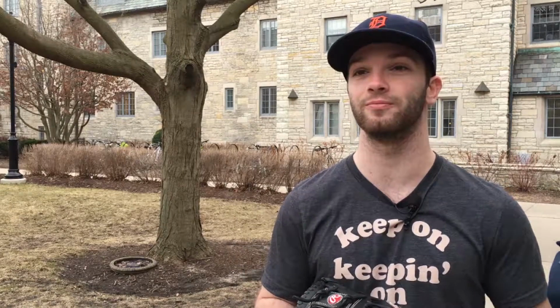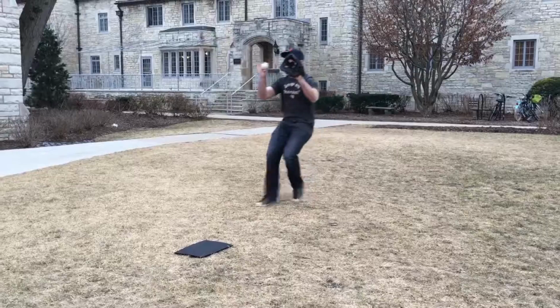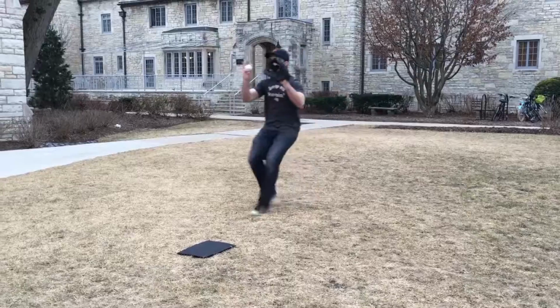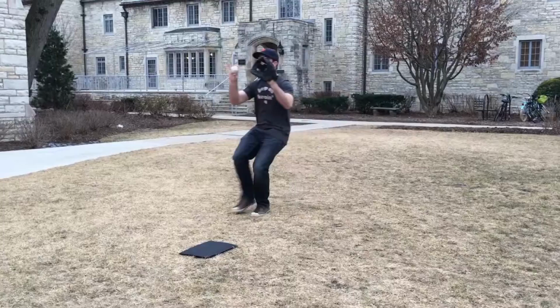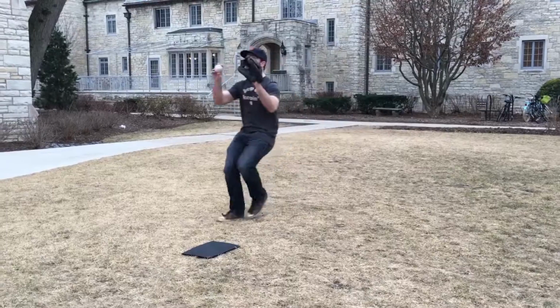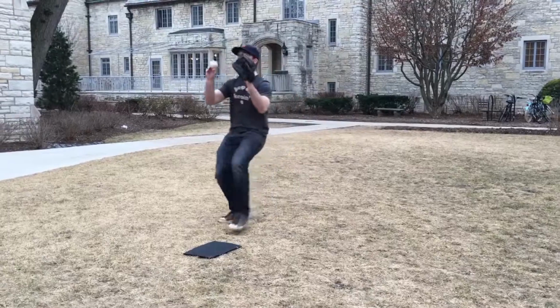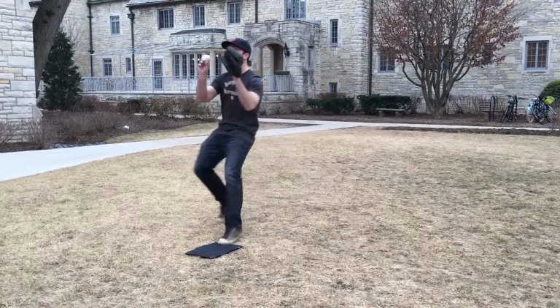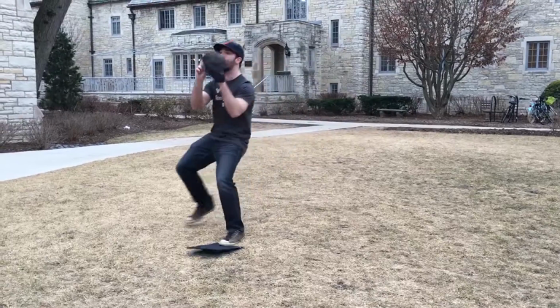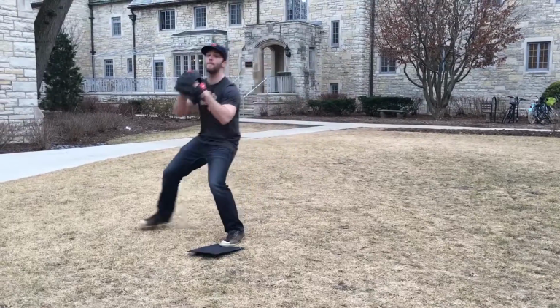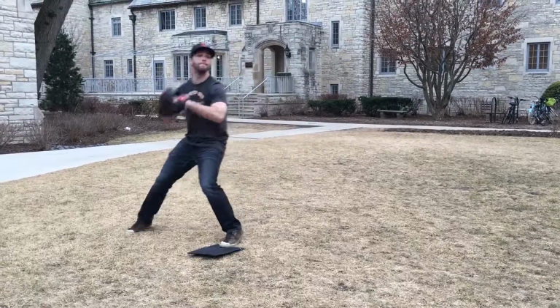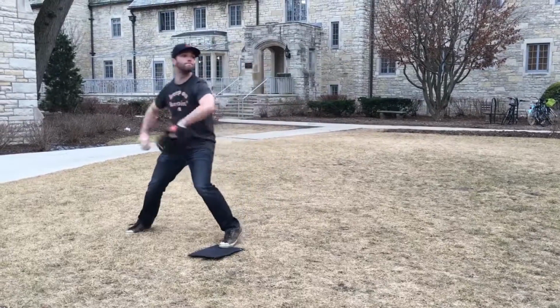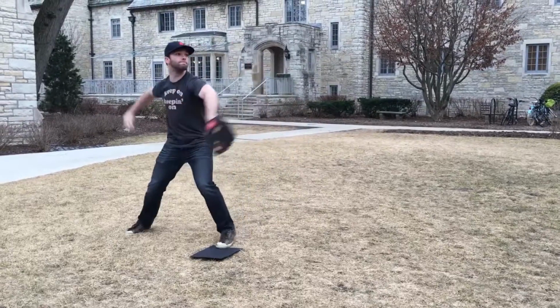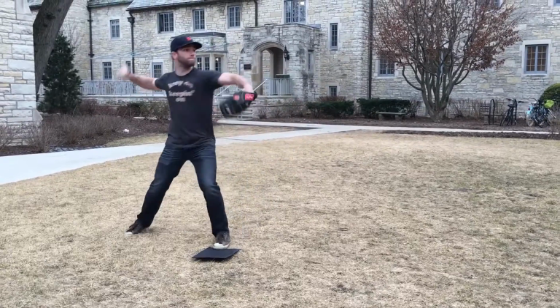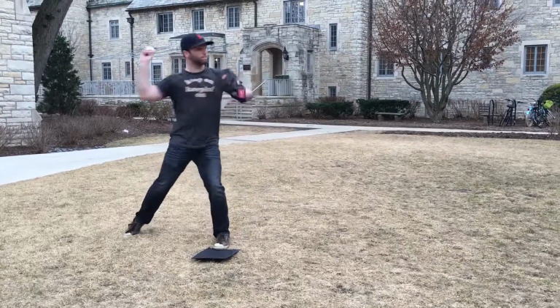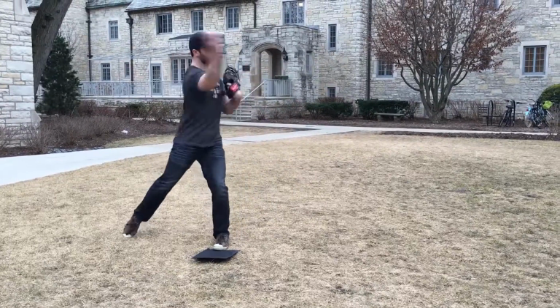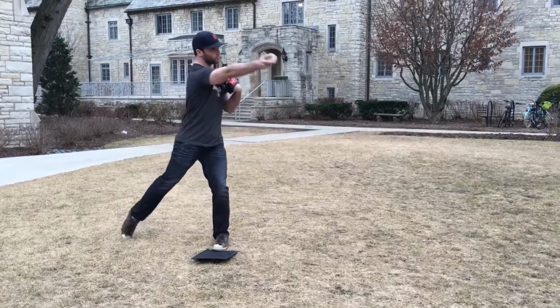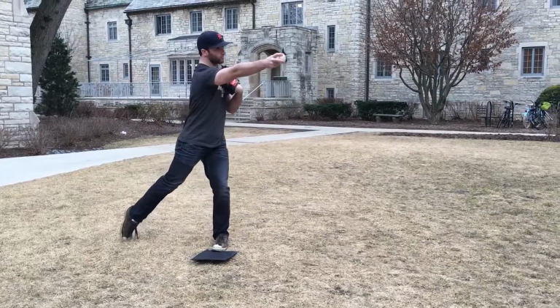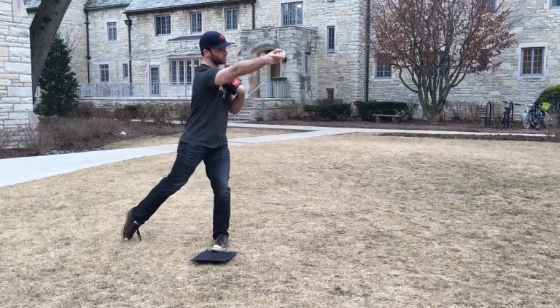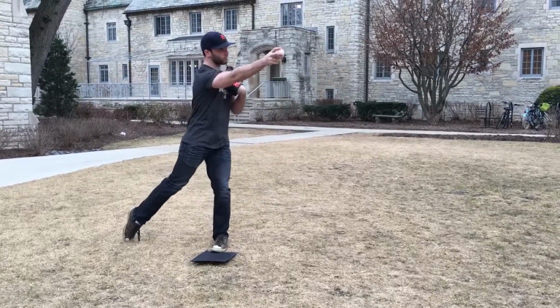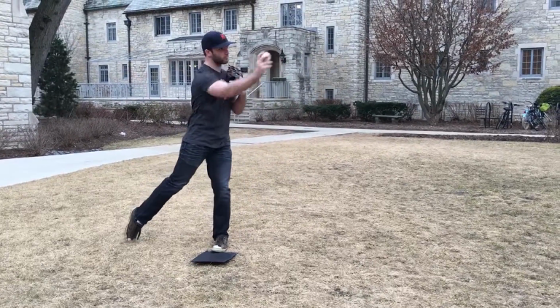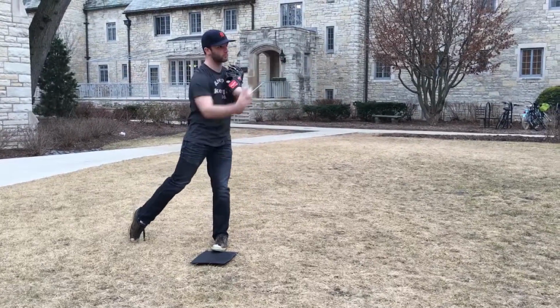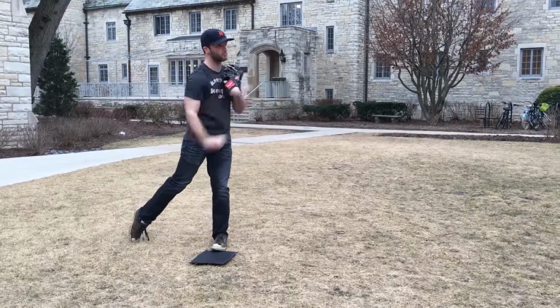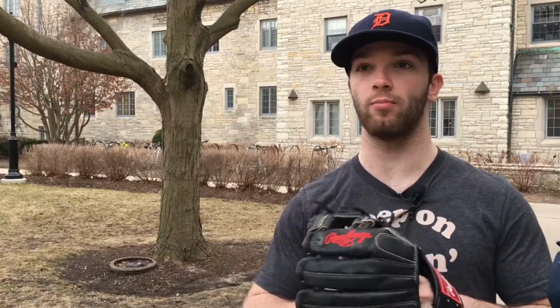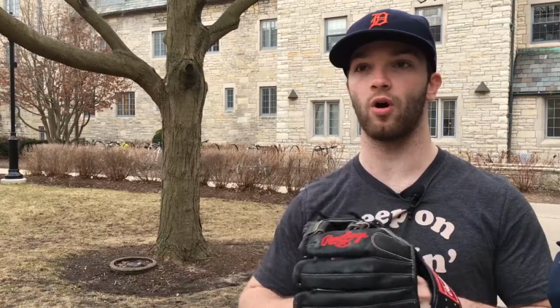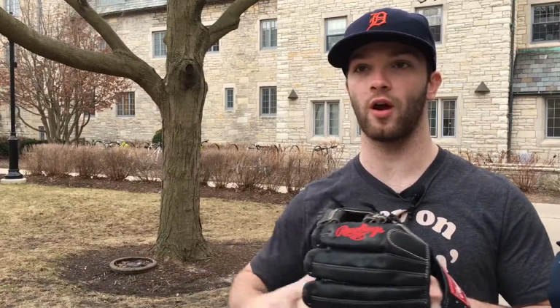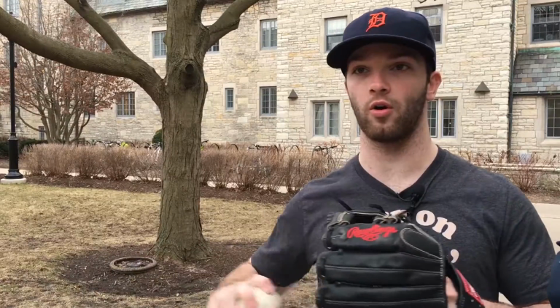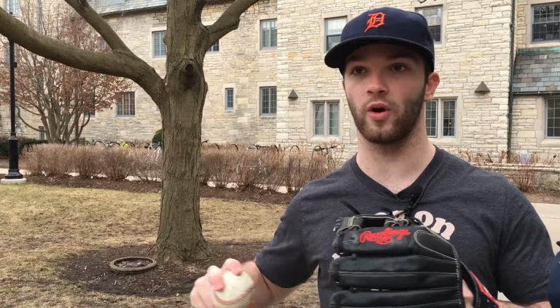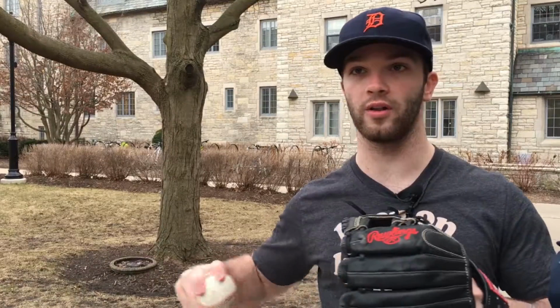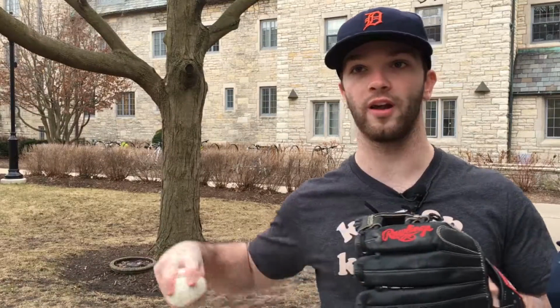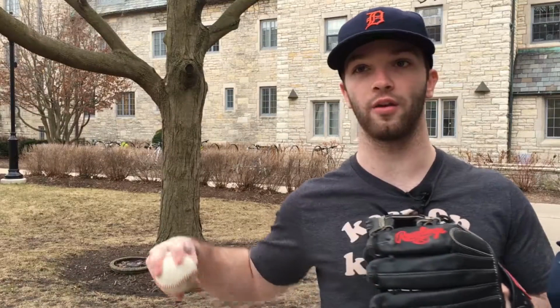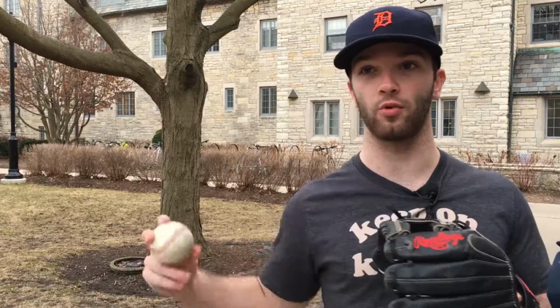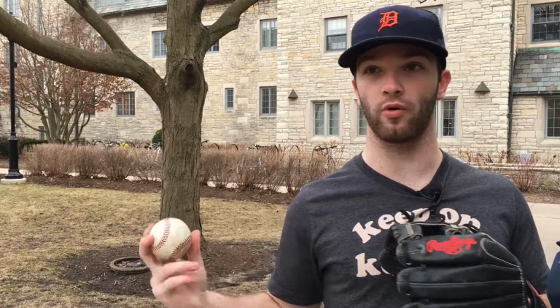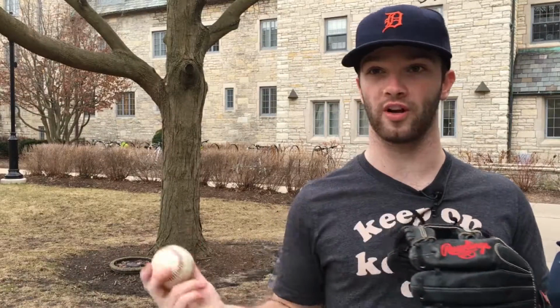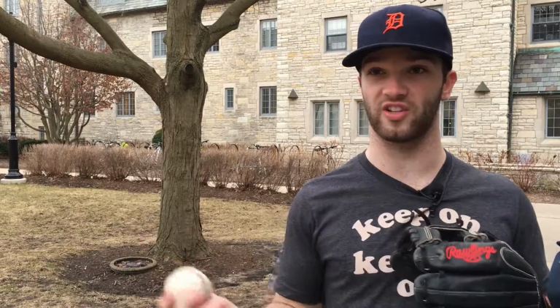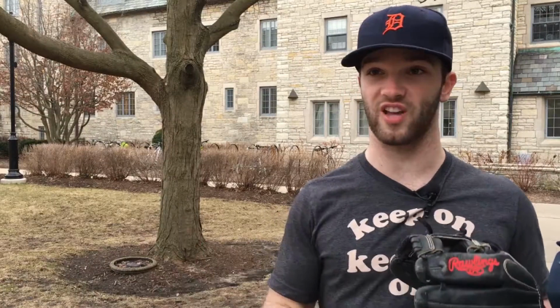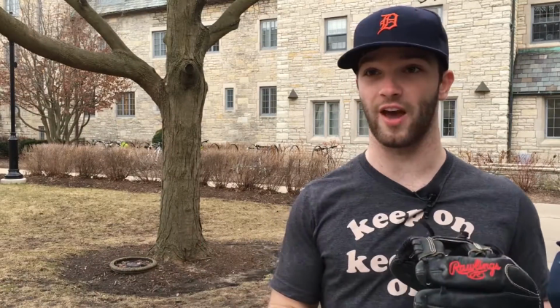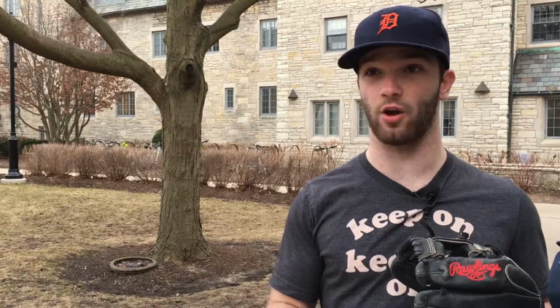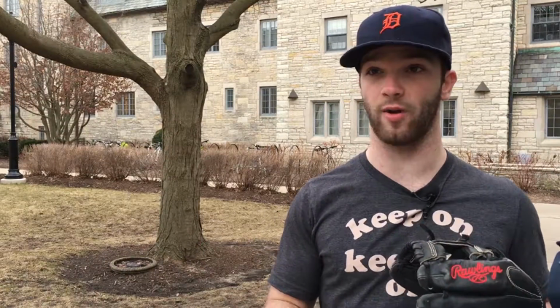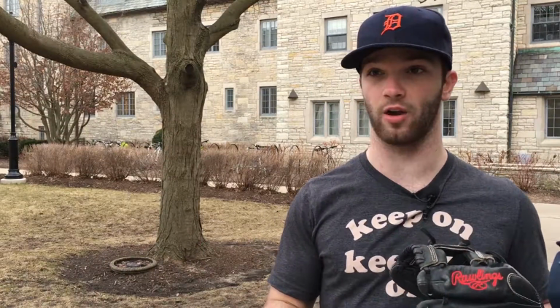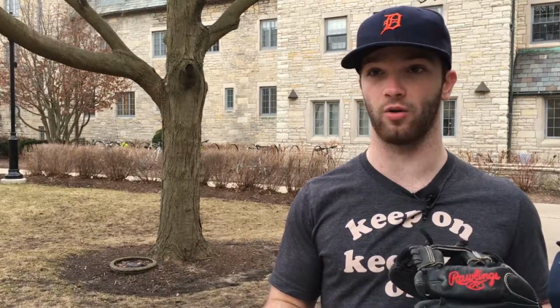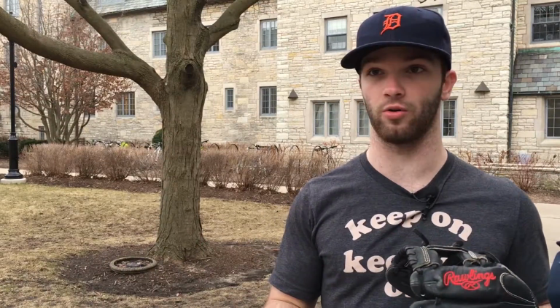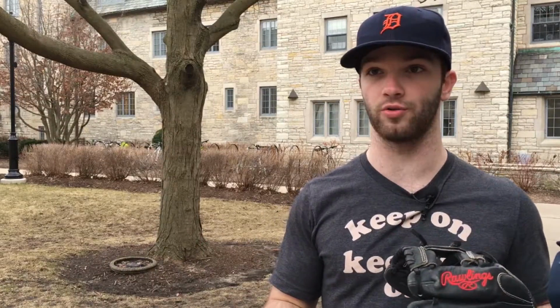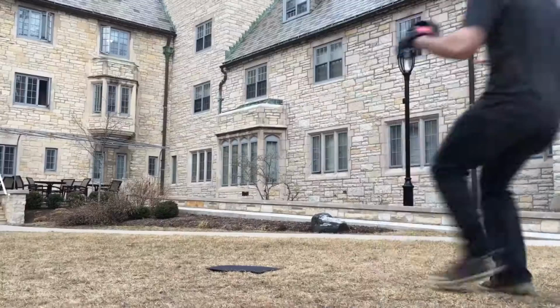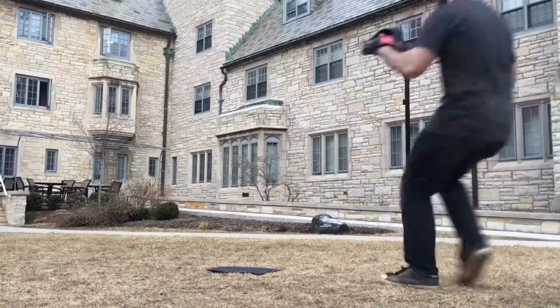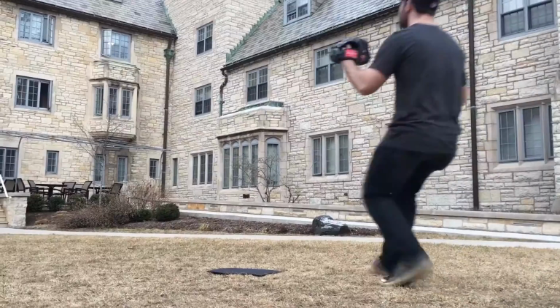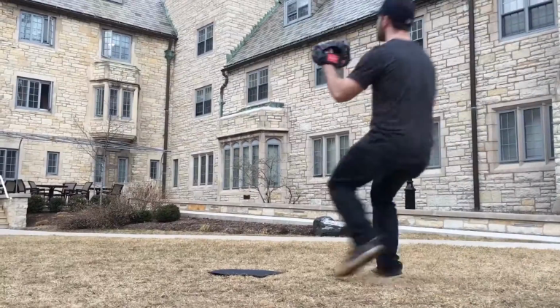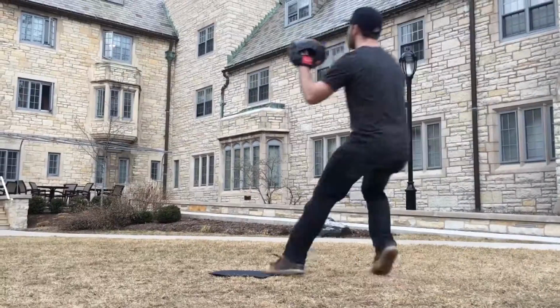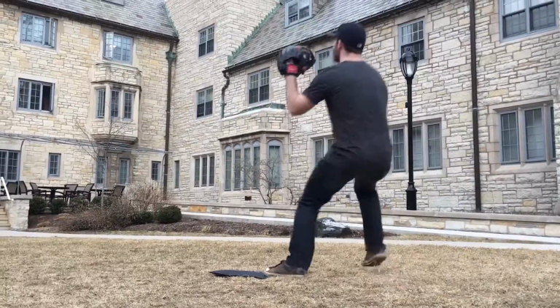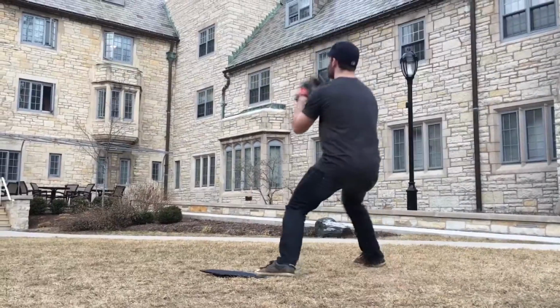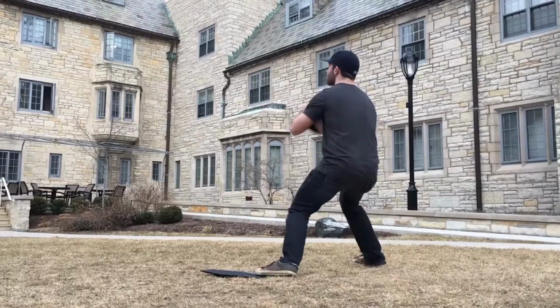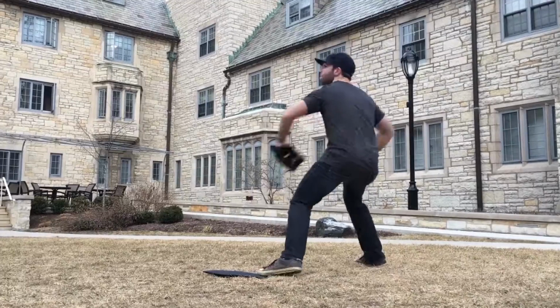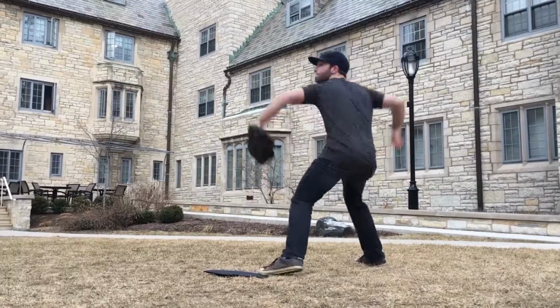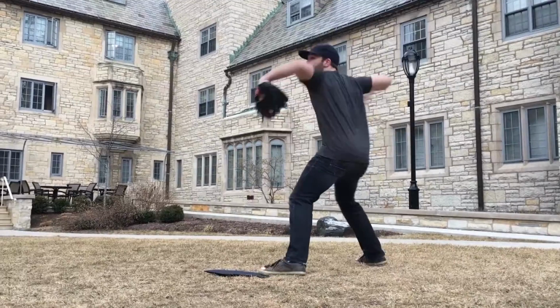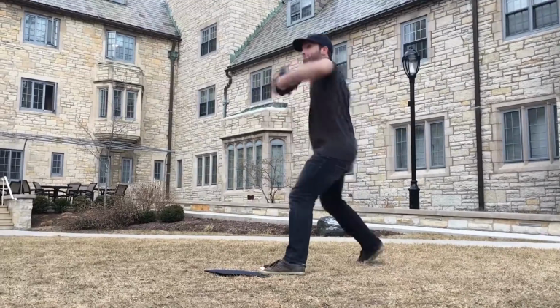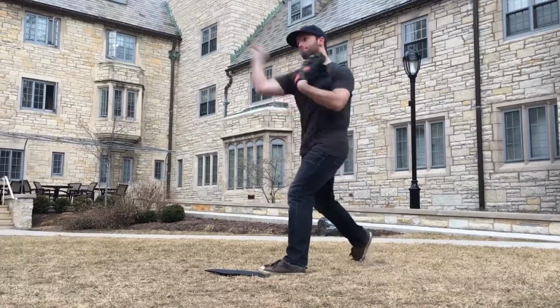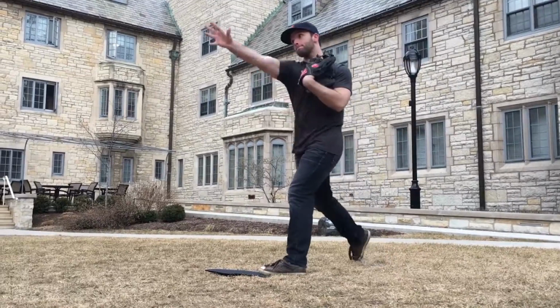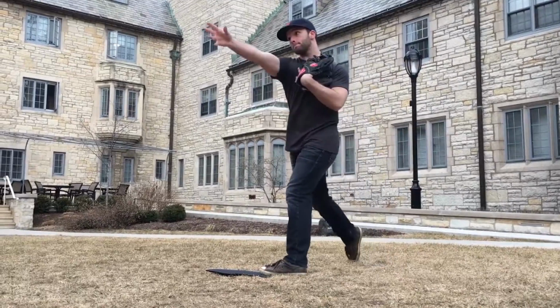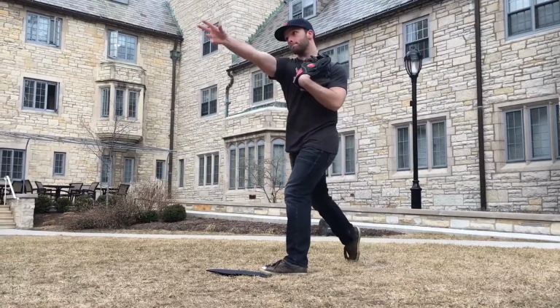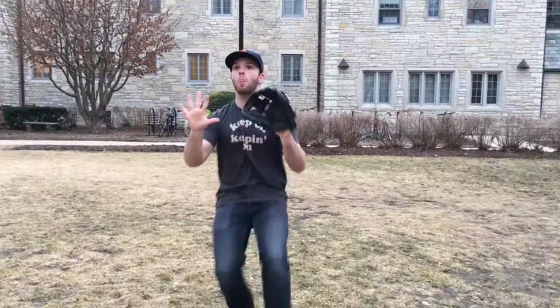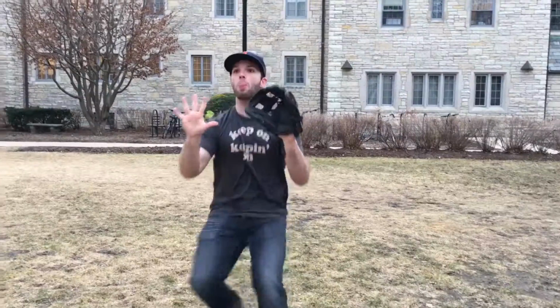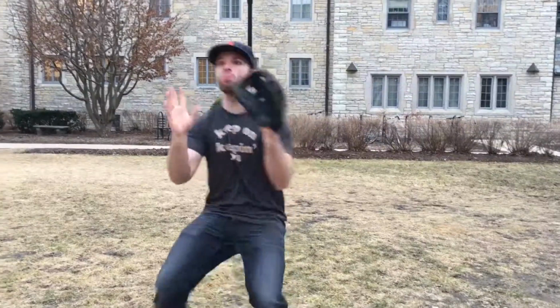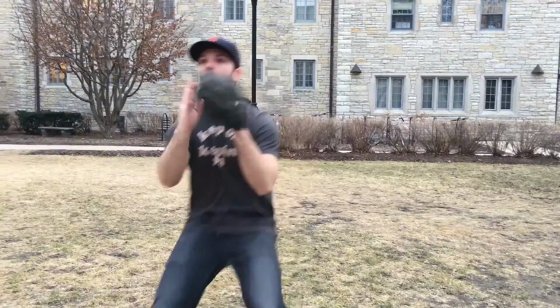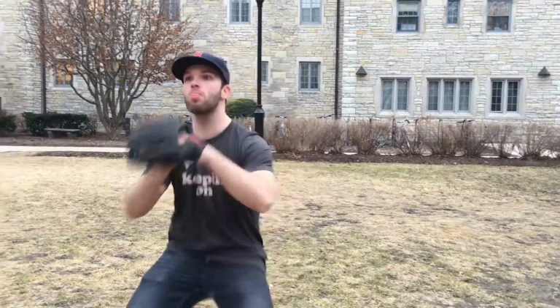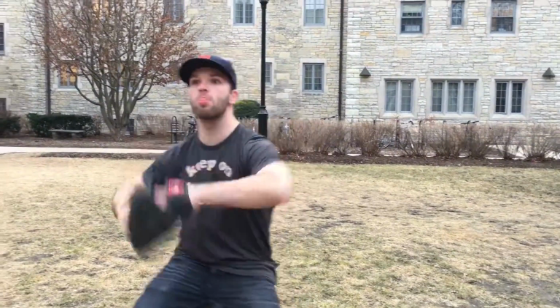To make your throws to first even quicker, work on taking the ball out quickly and throwing at a sidearm angle so you're not spending as much time winding up and throwing the ball.